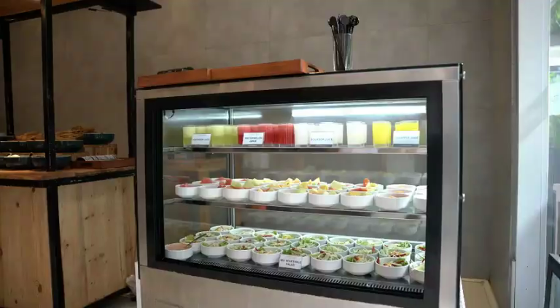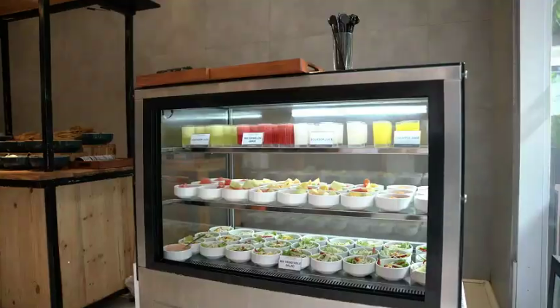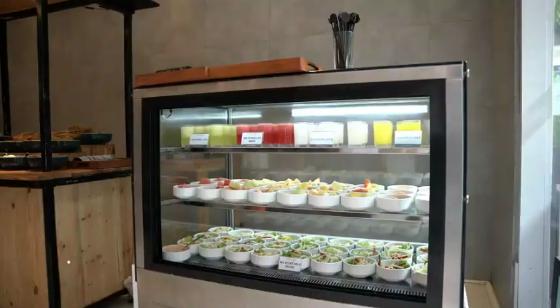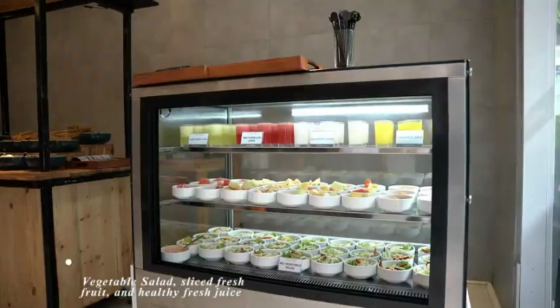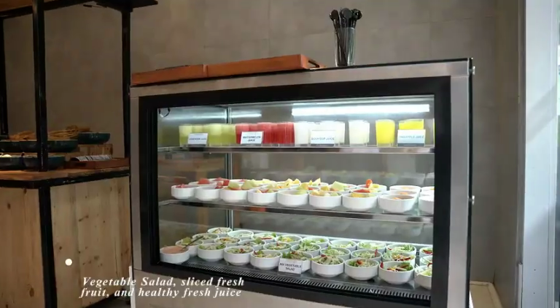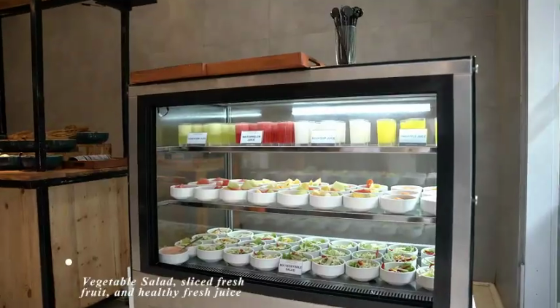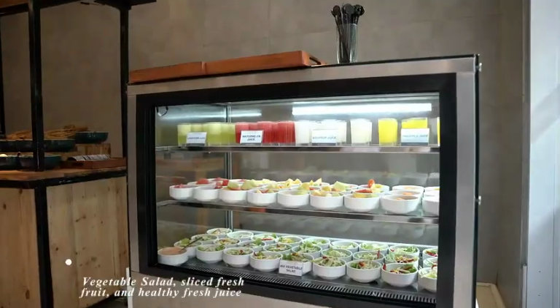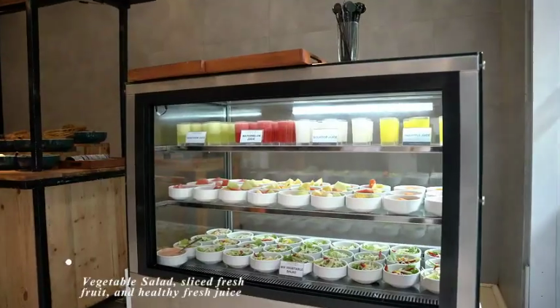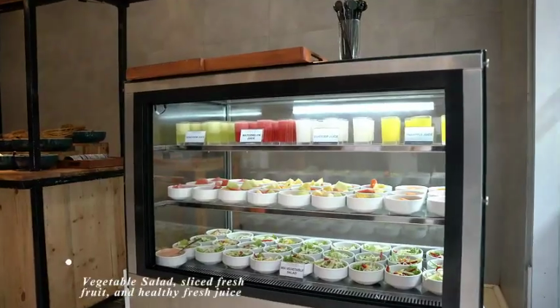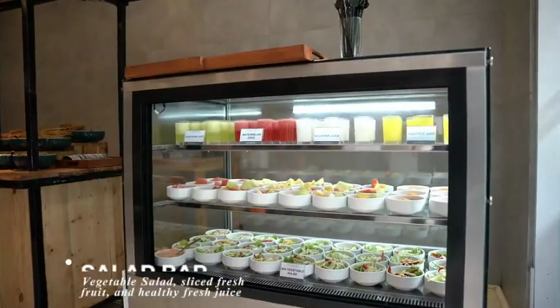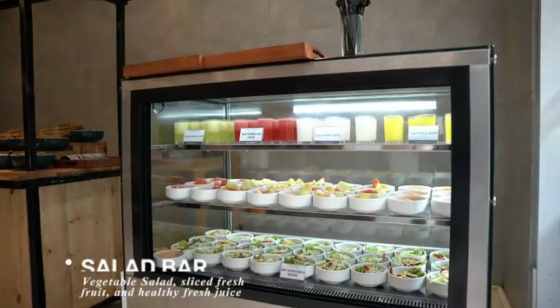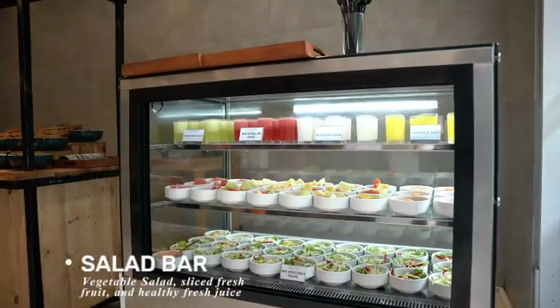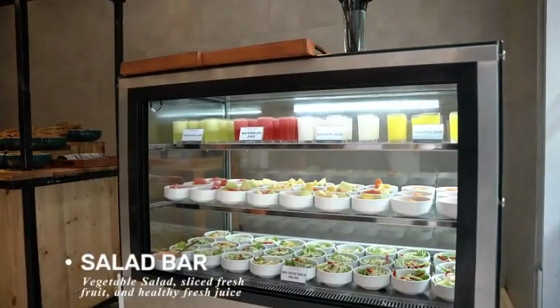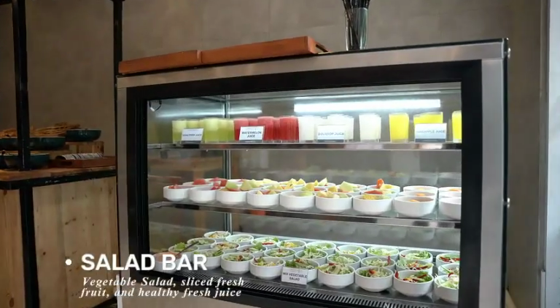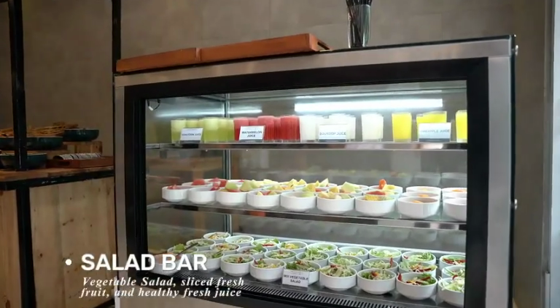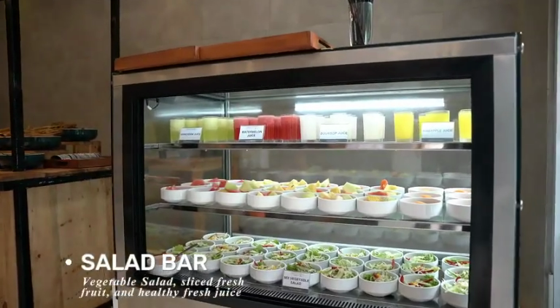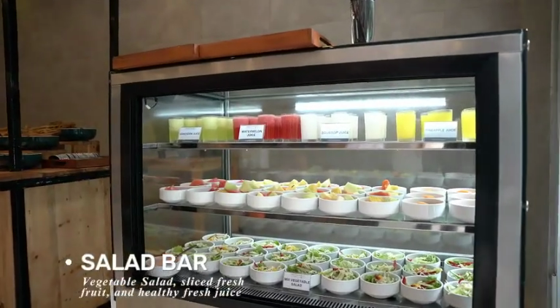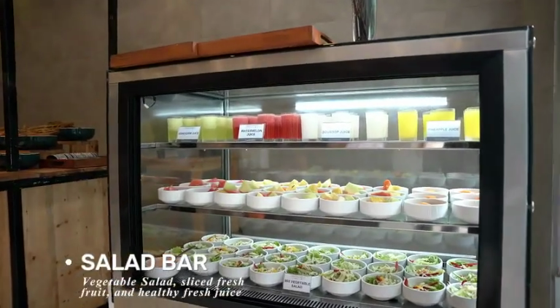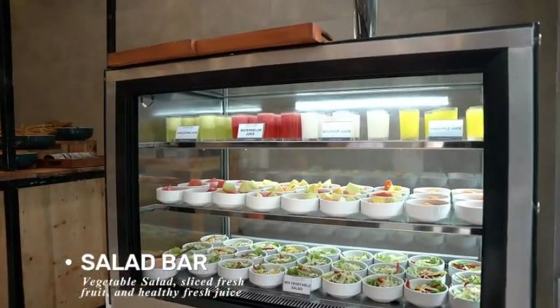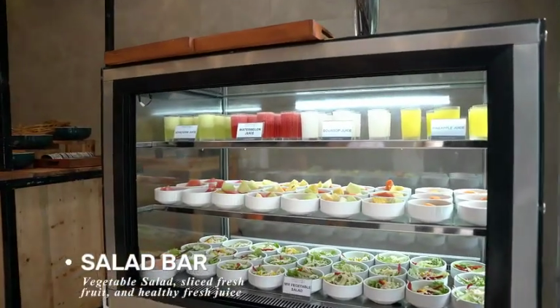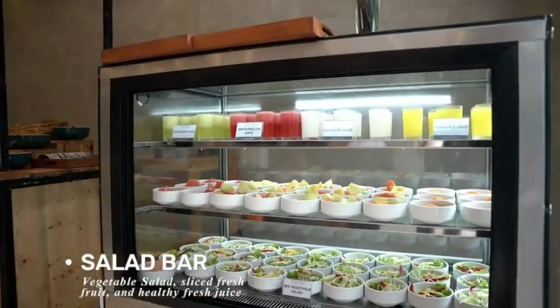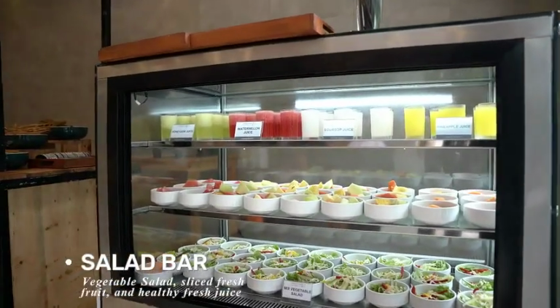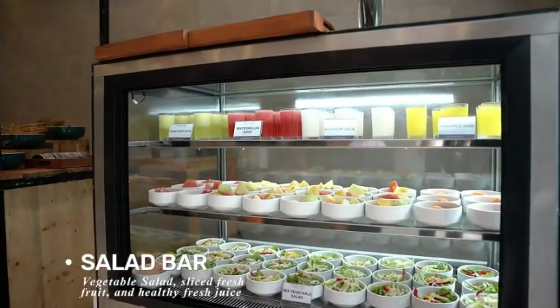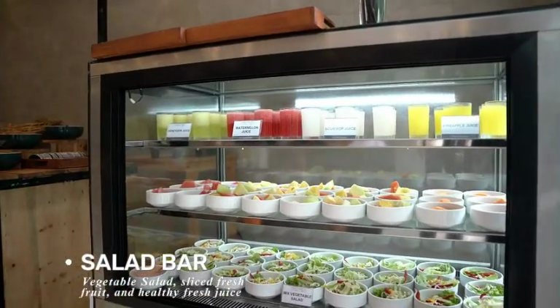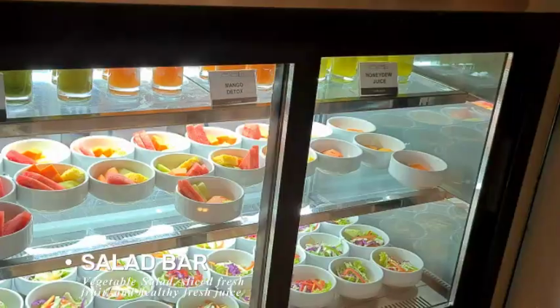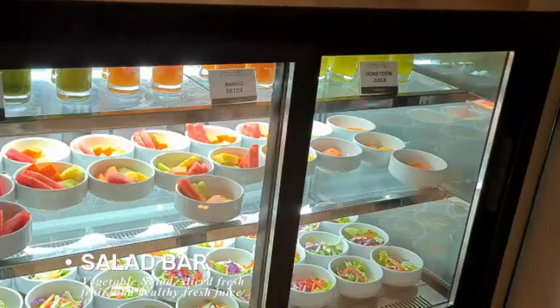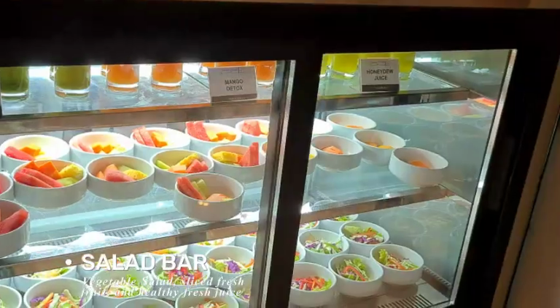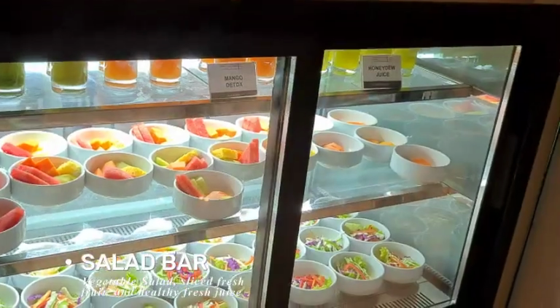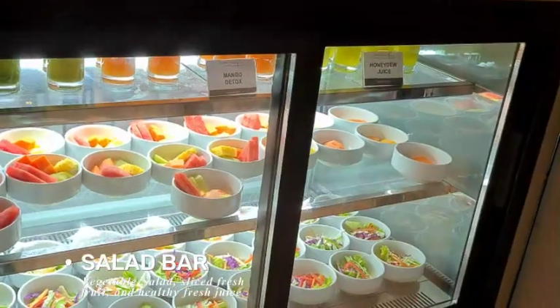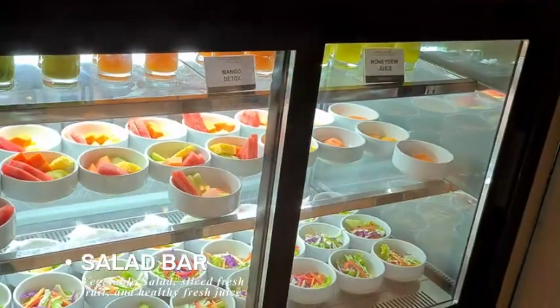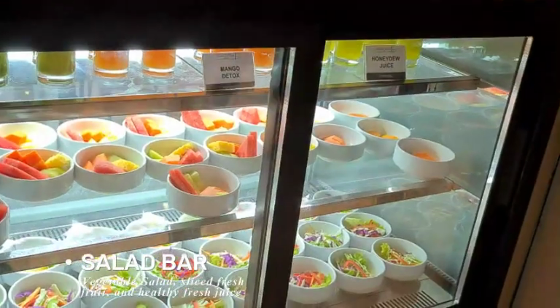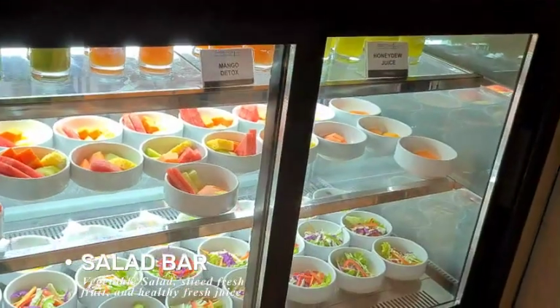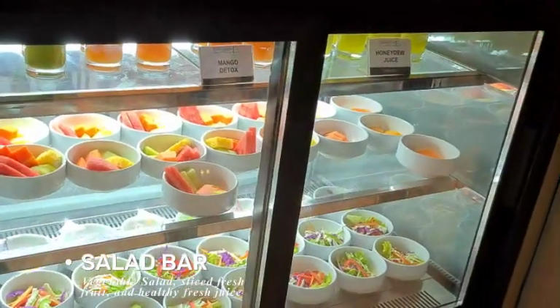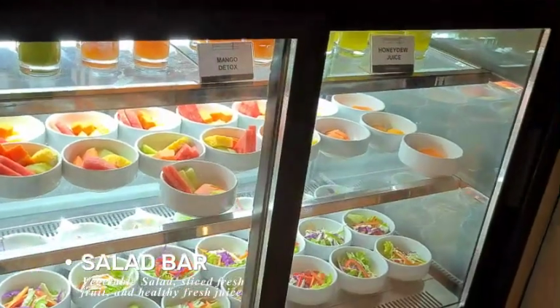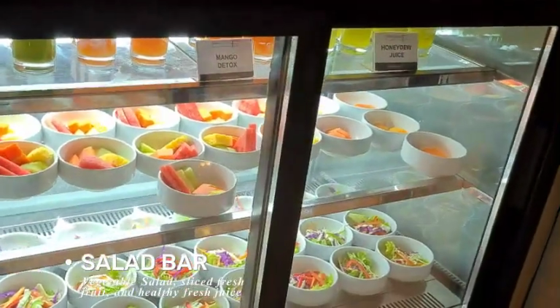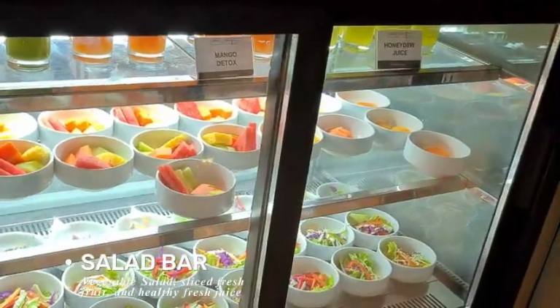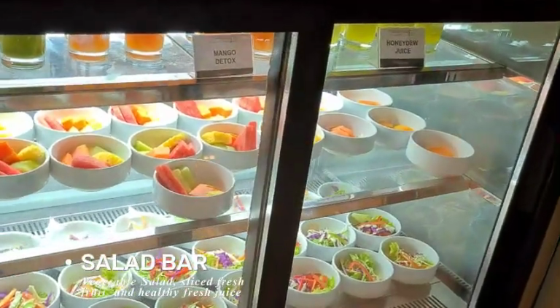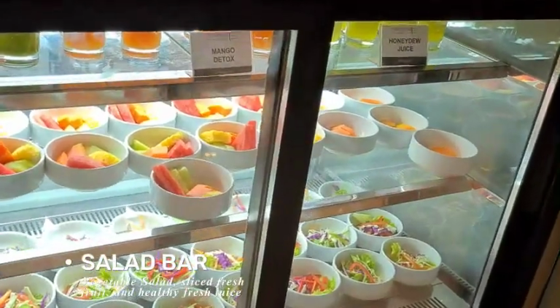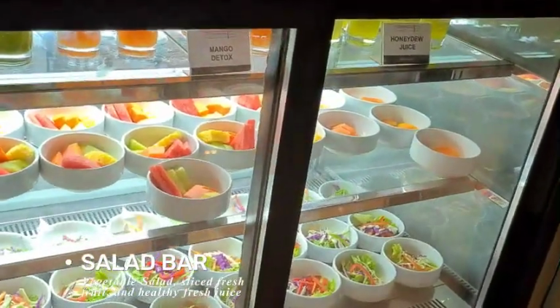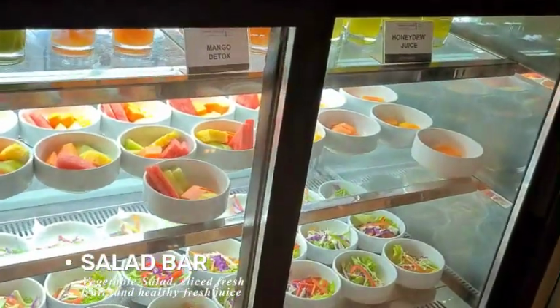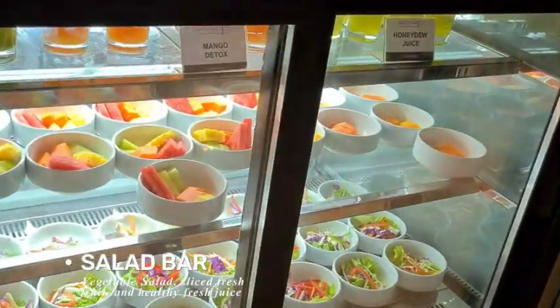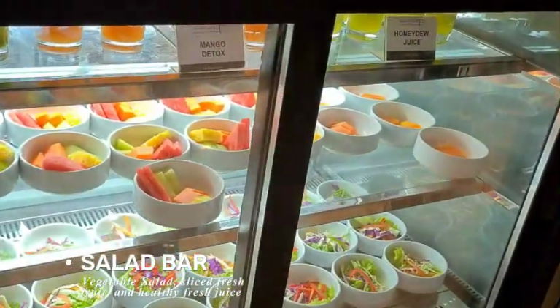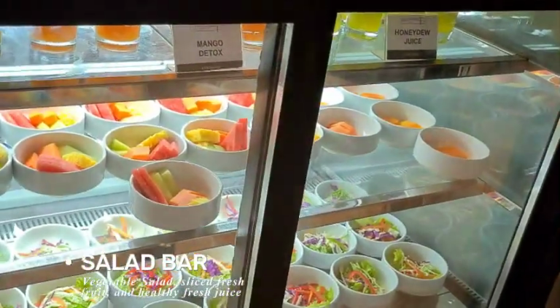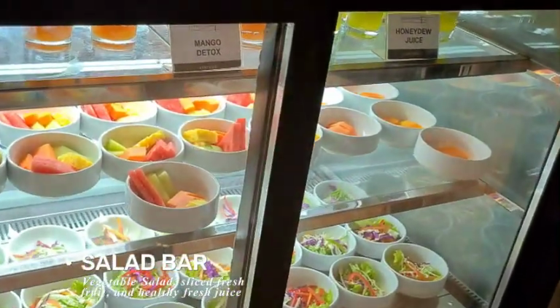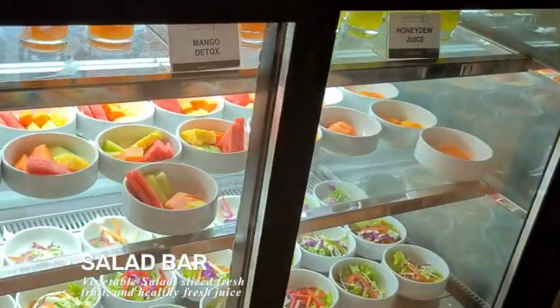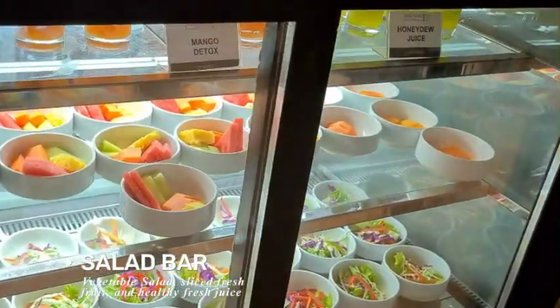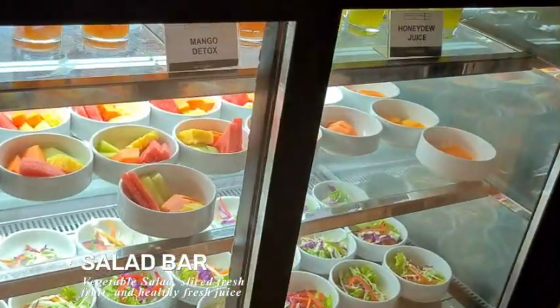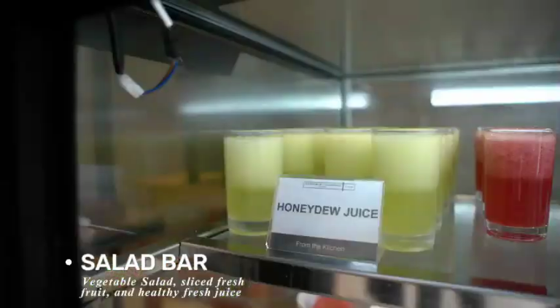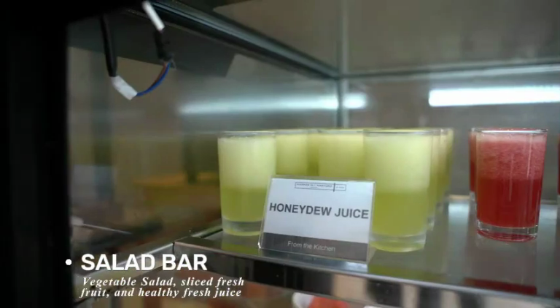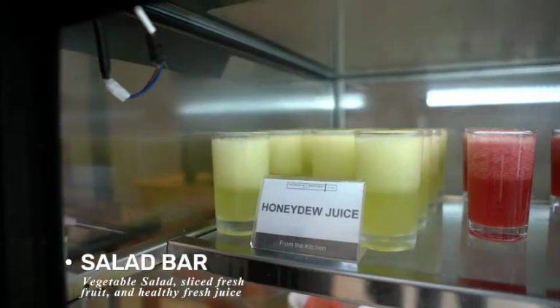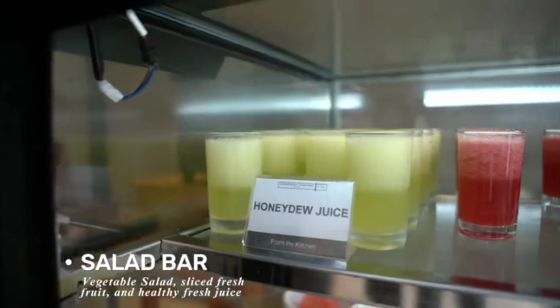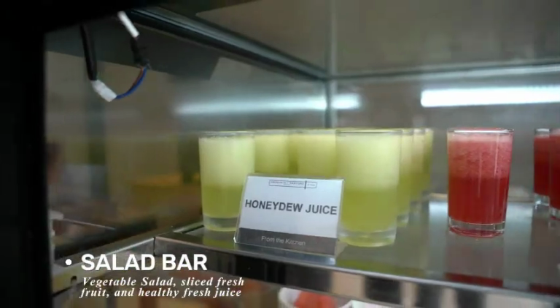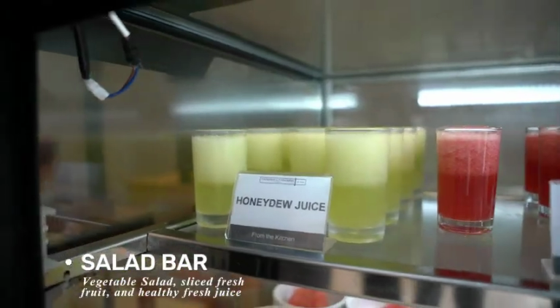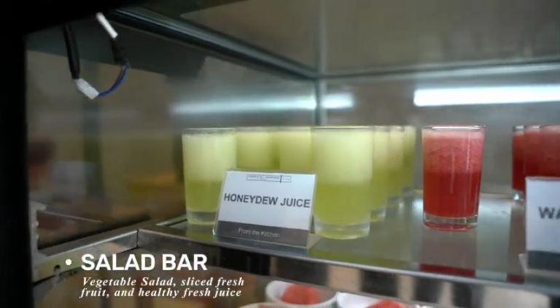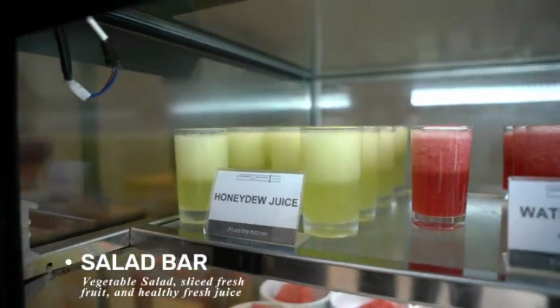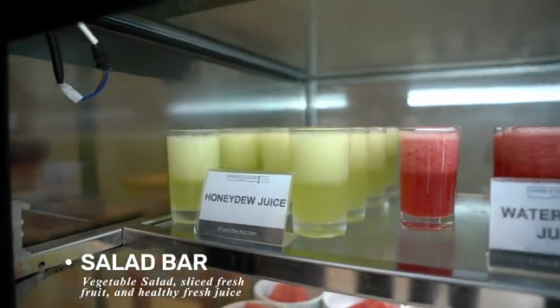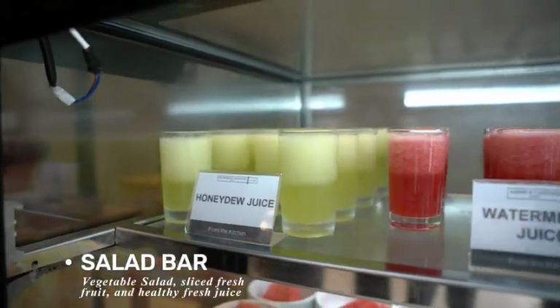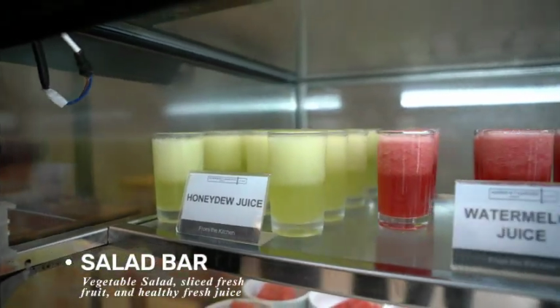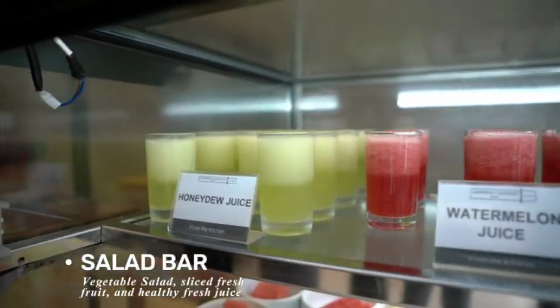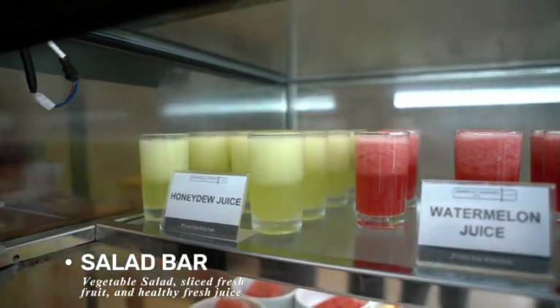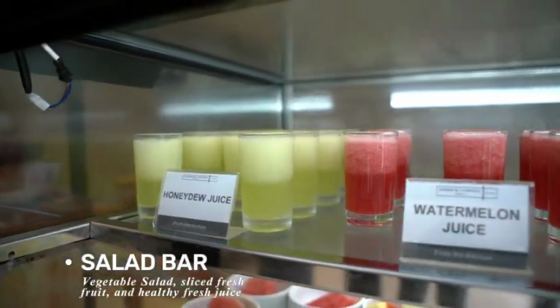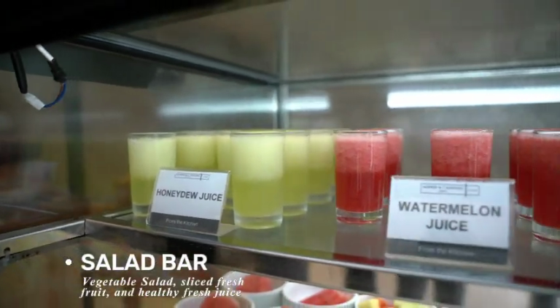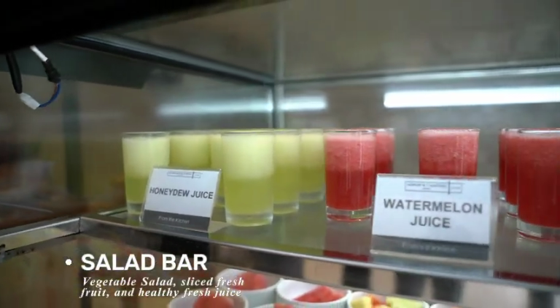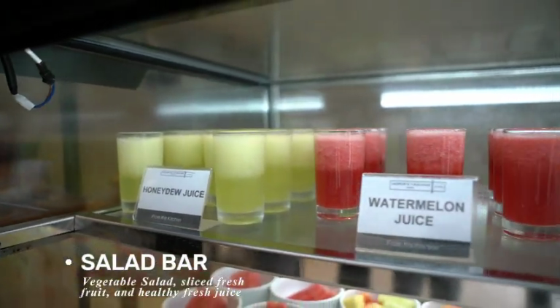There is also a salad bar that offers vegetable salad, fresh fruit, and healthy fresh juice as well.